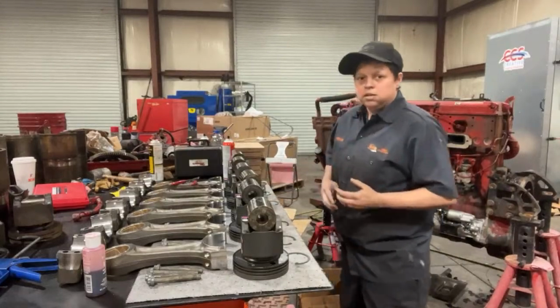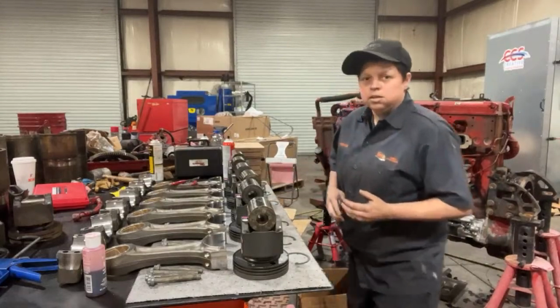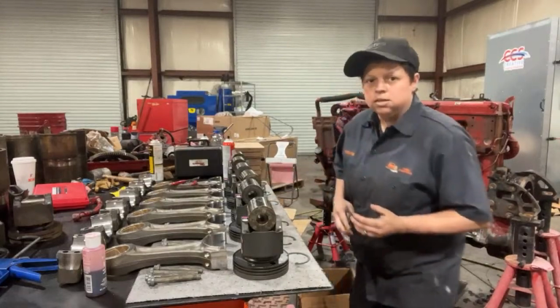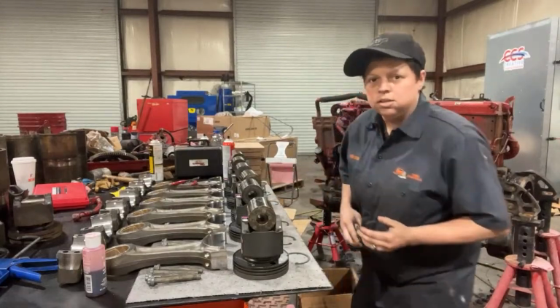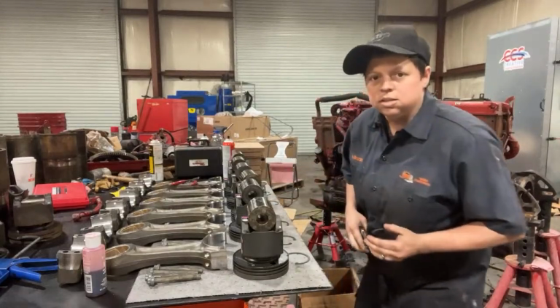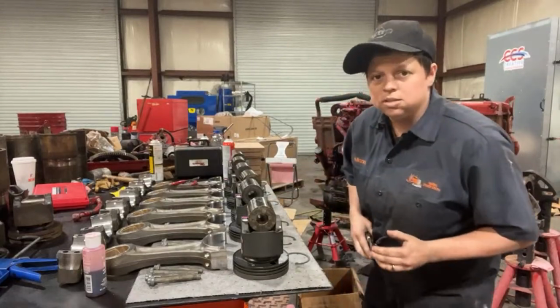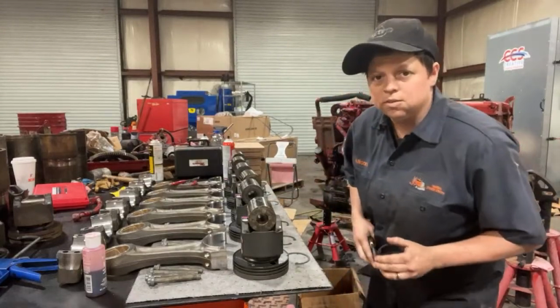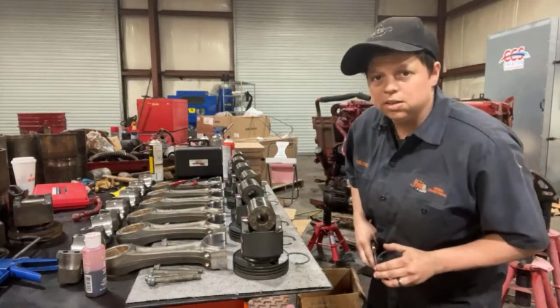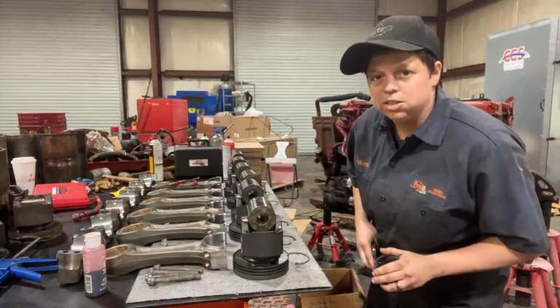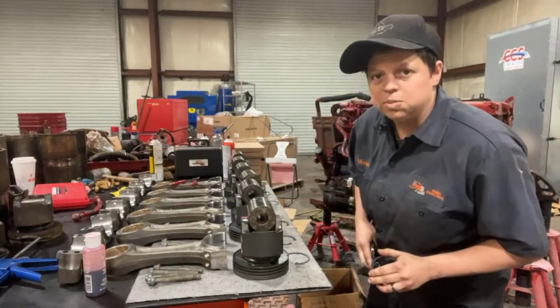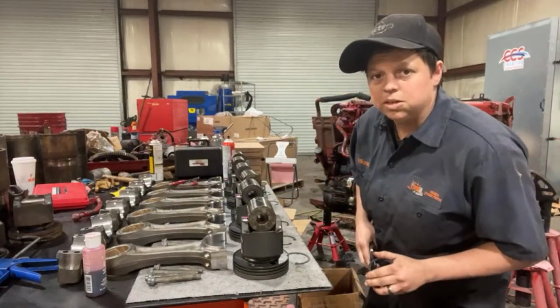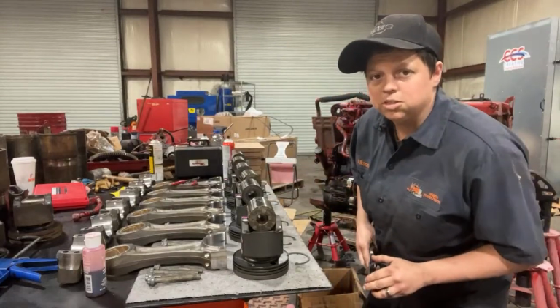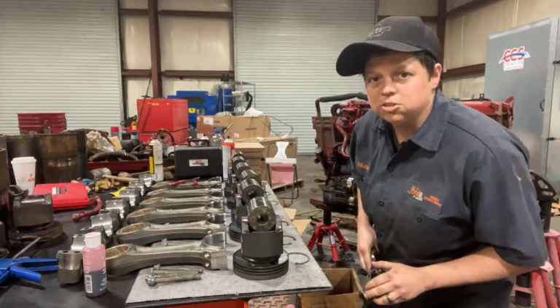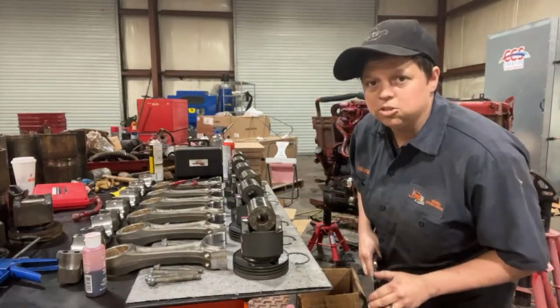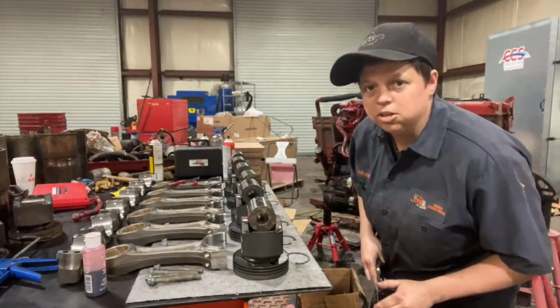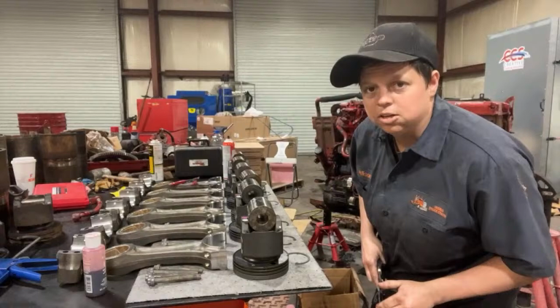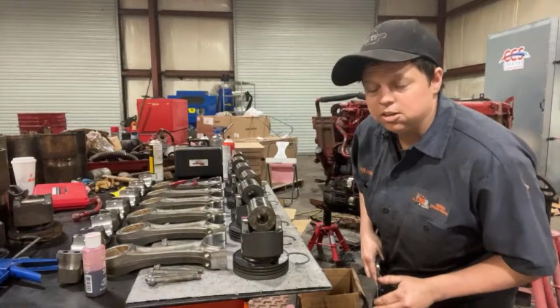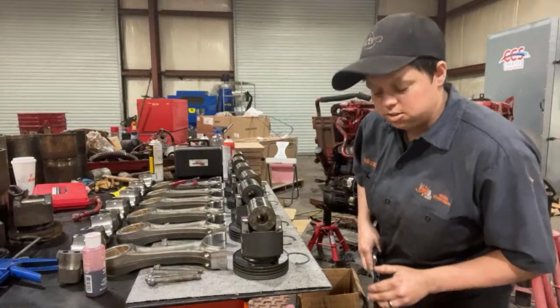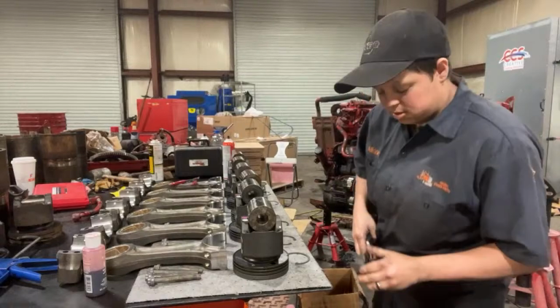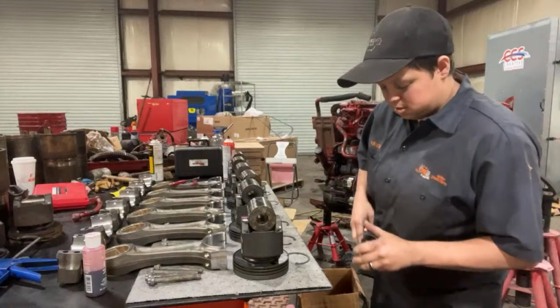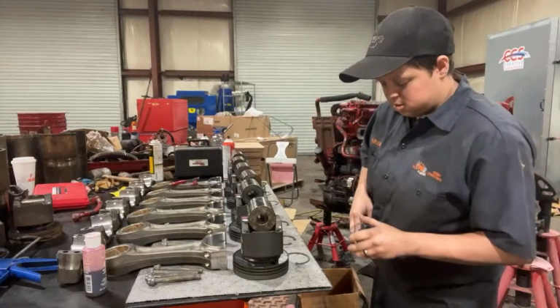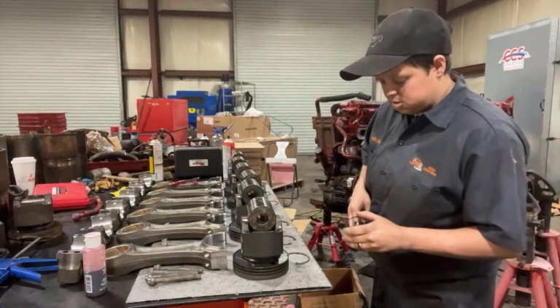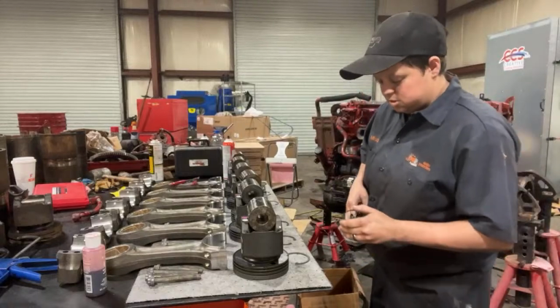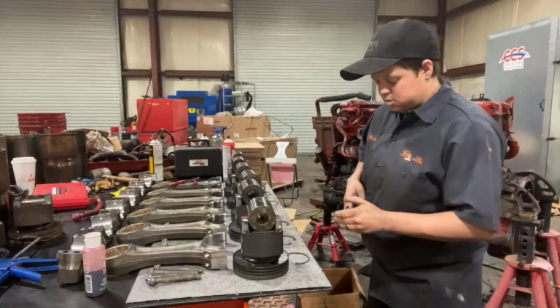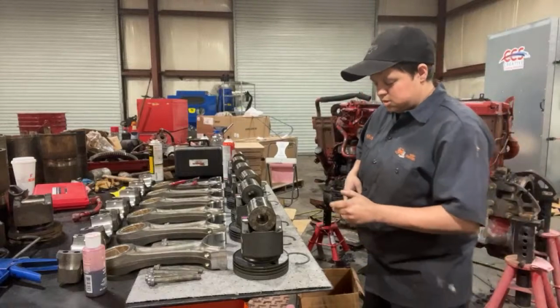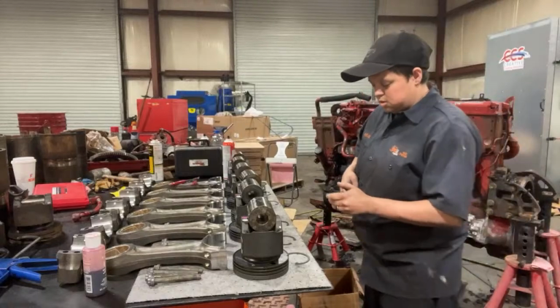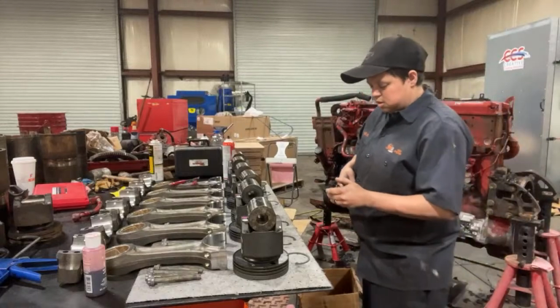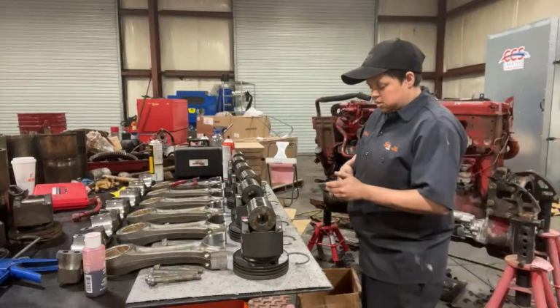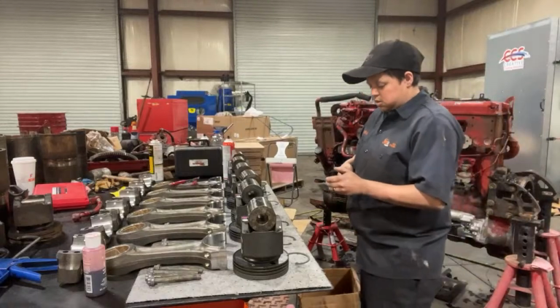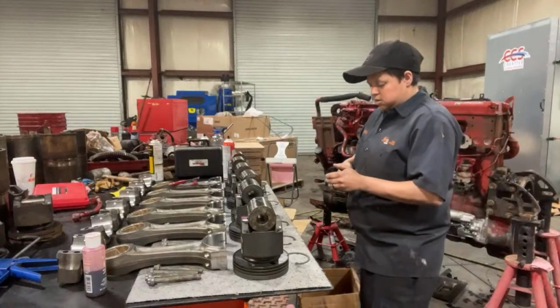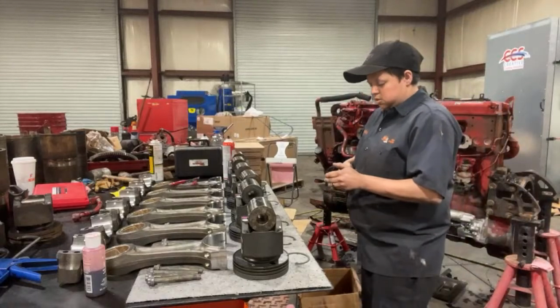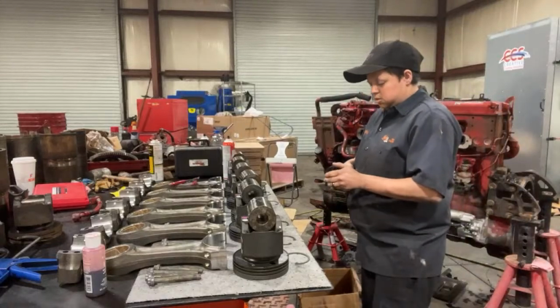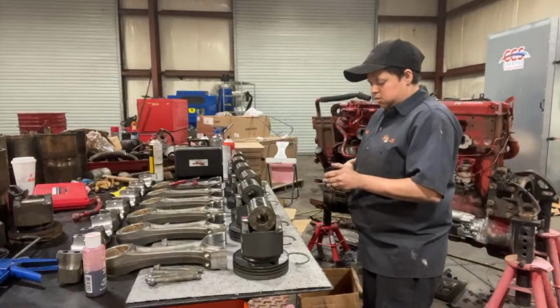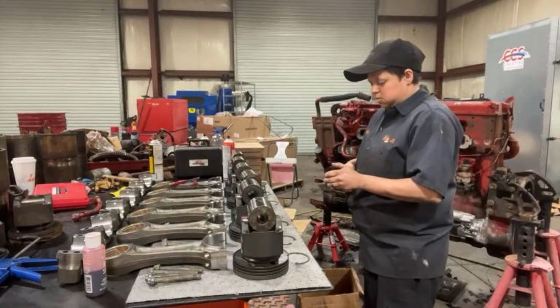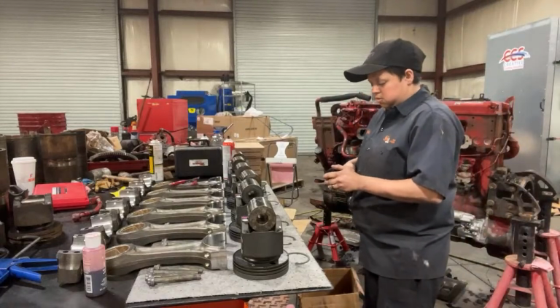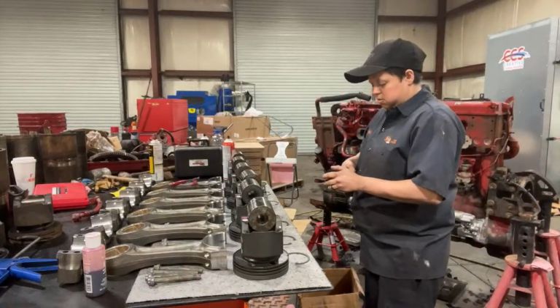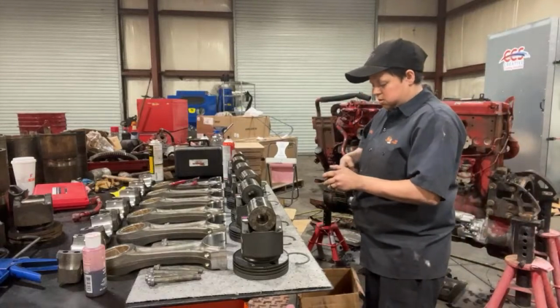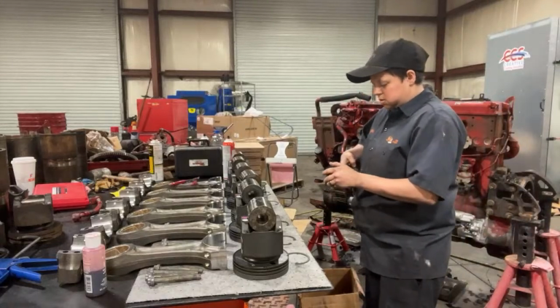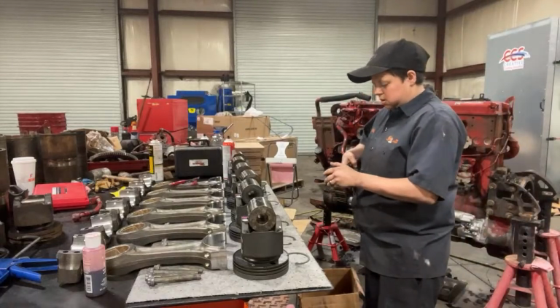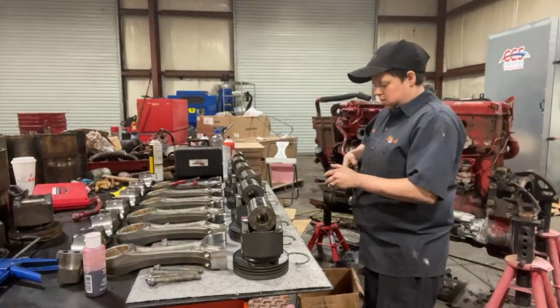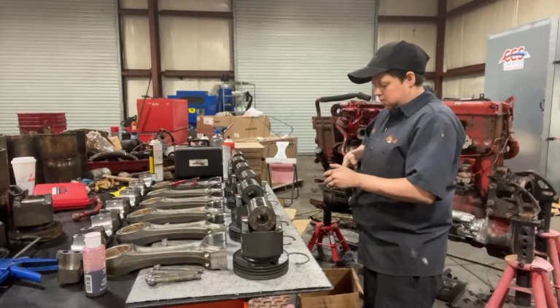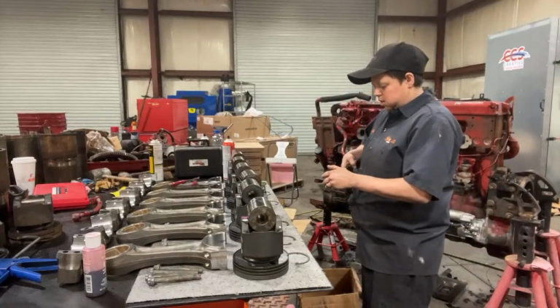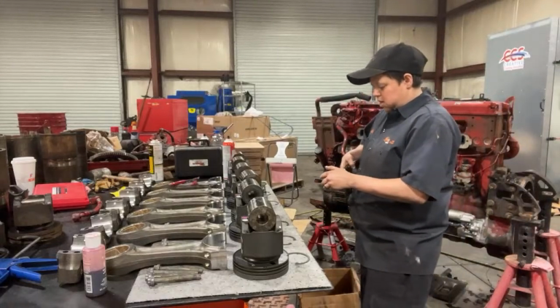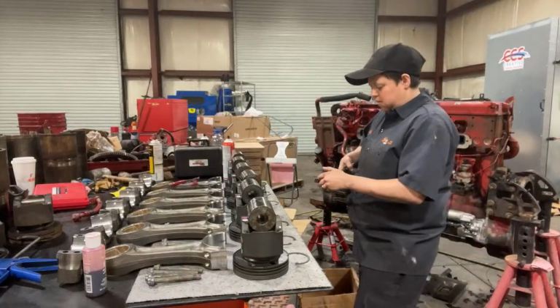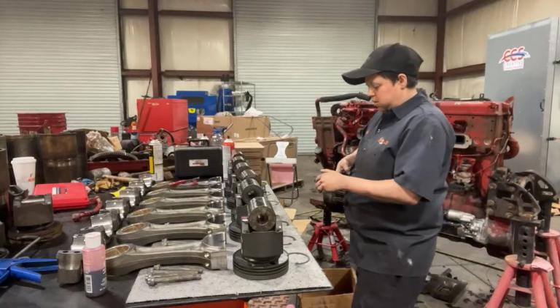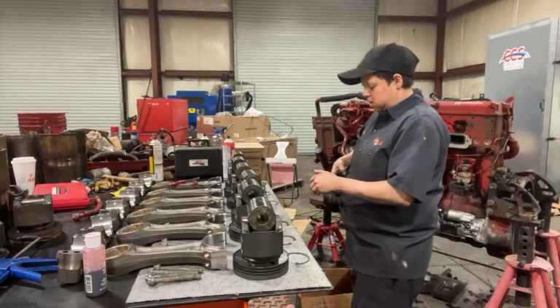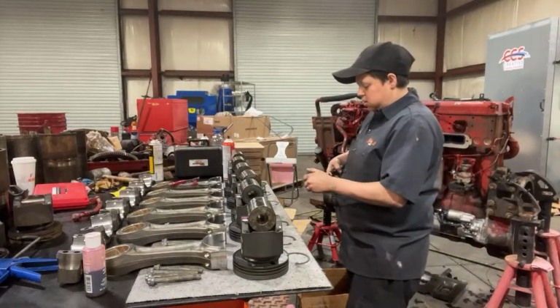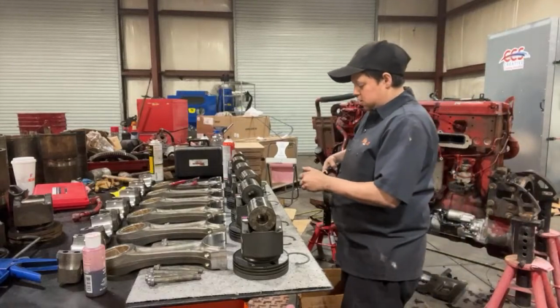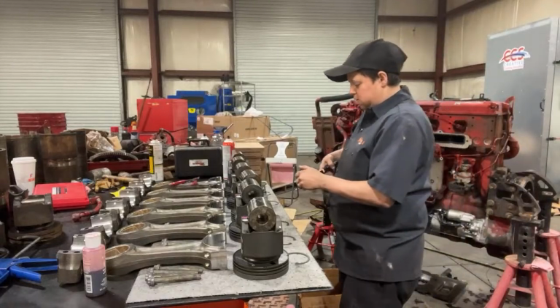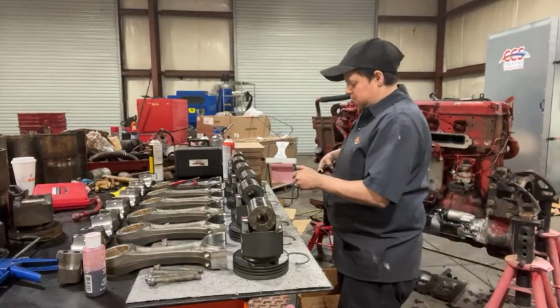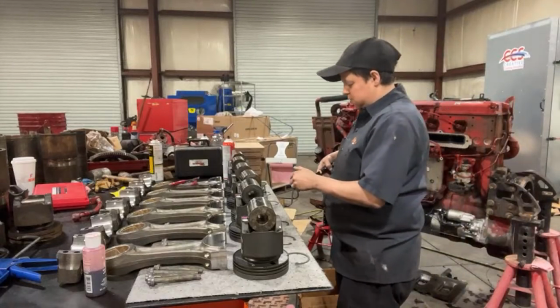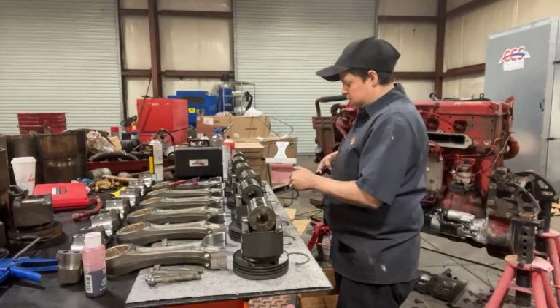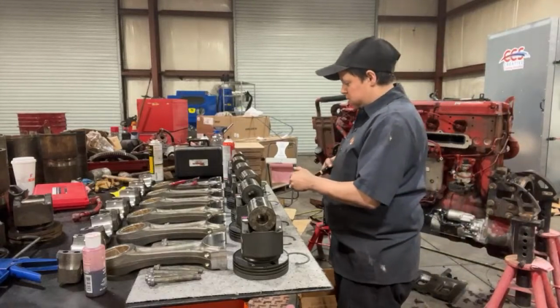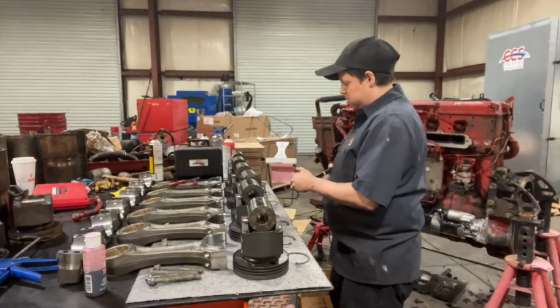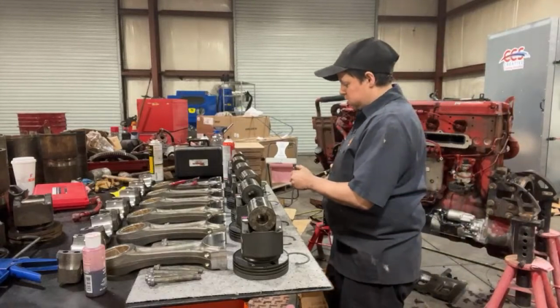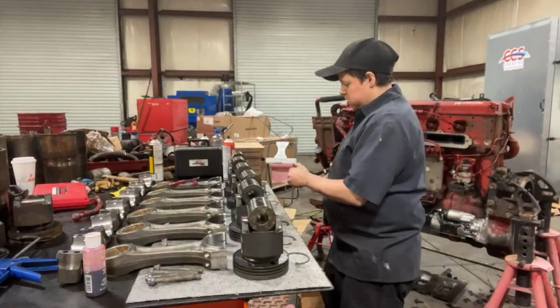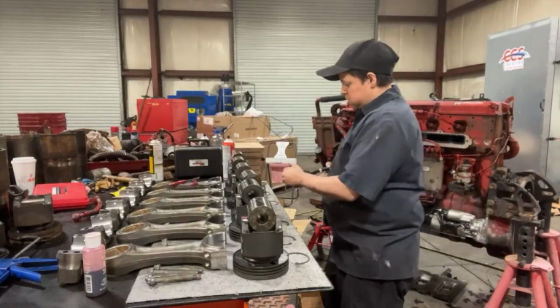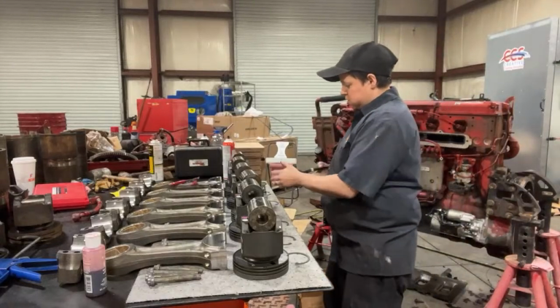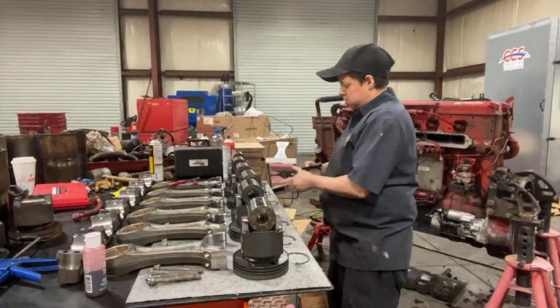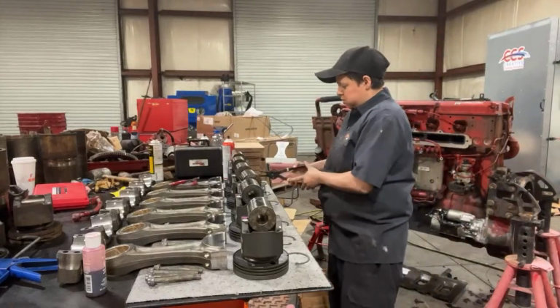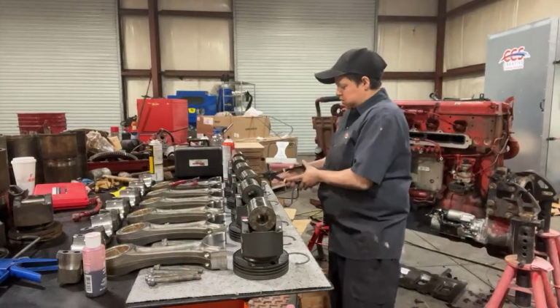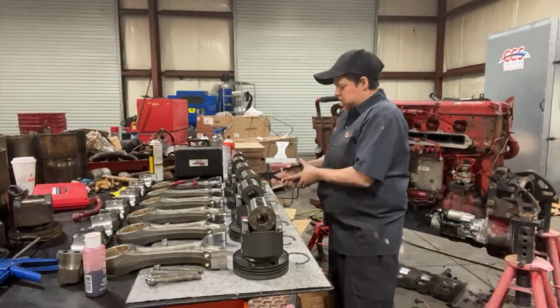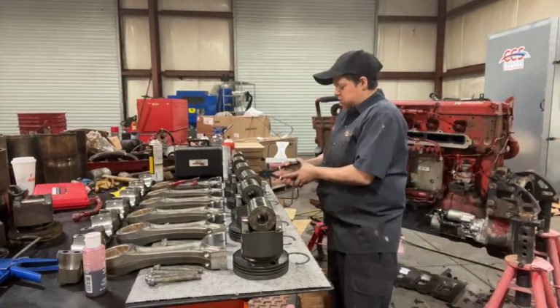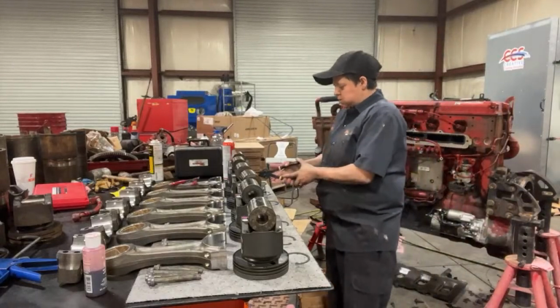This is a really special truck, so I really have the honor of doing this.